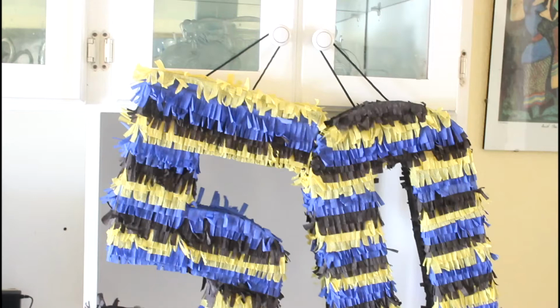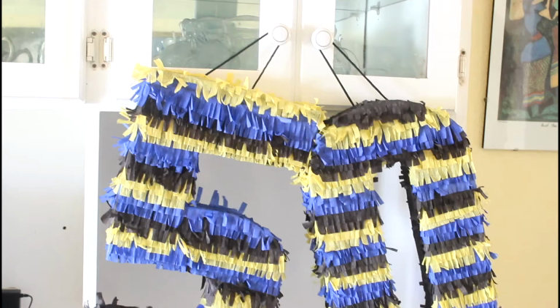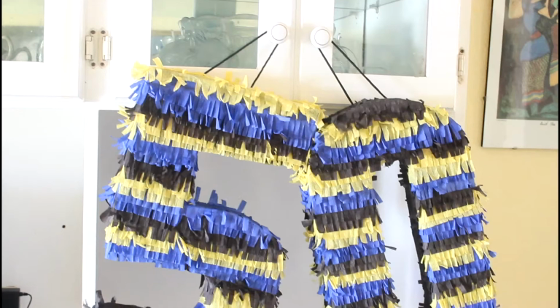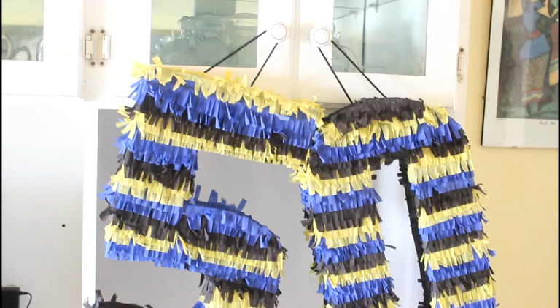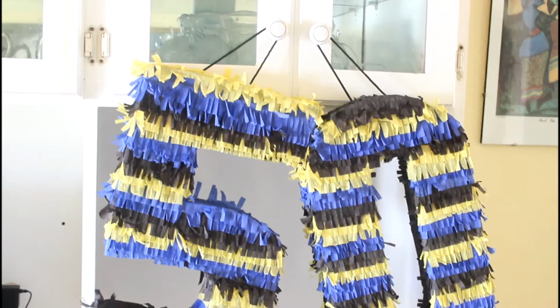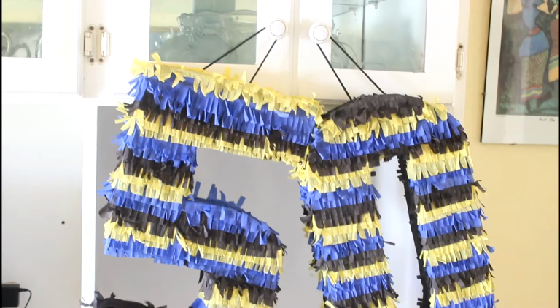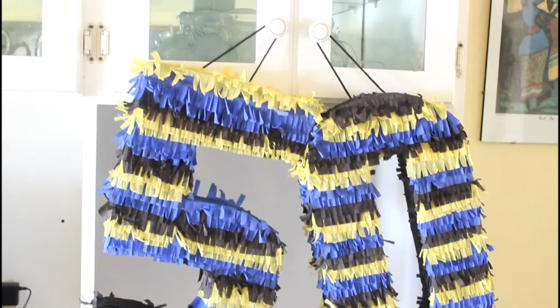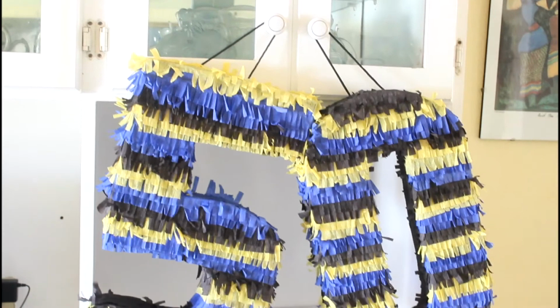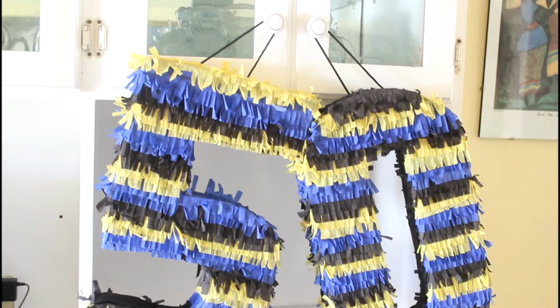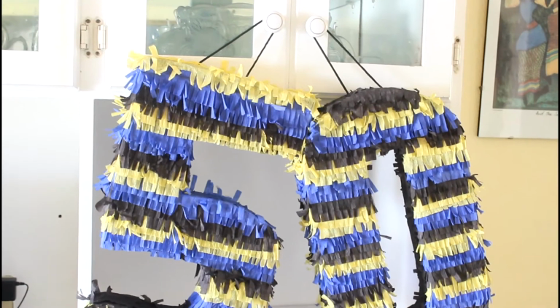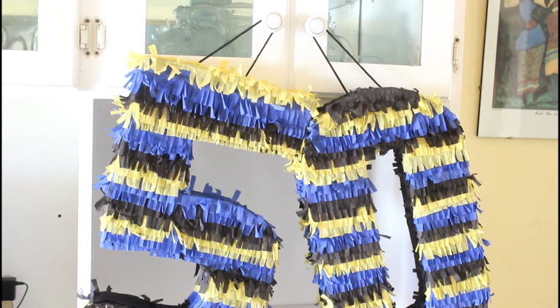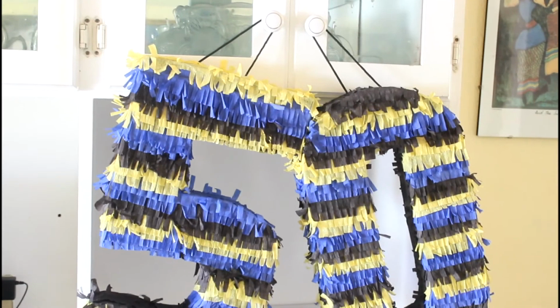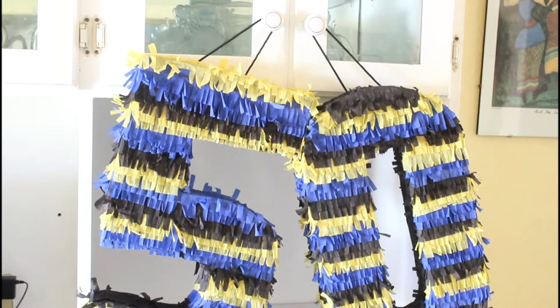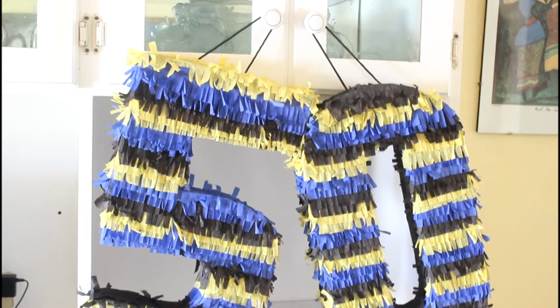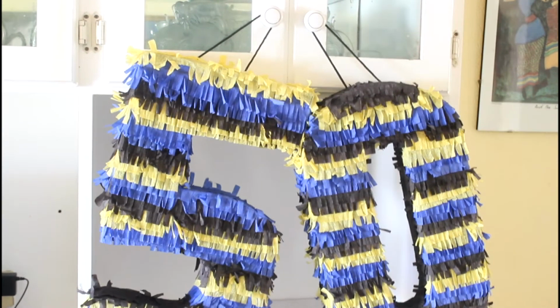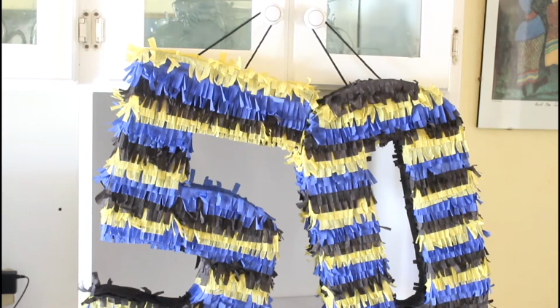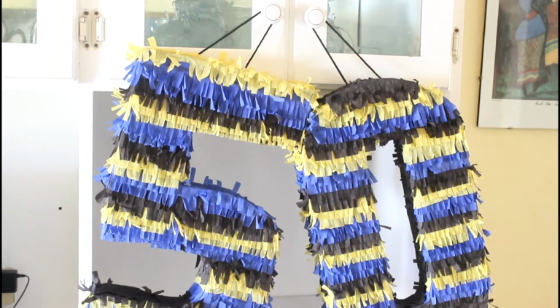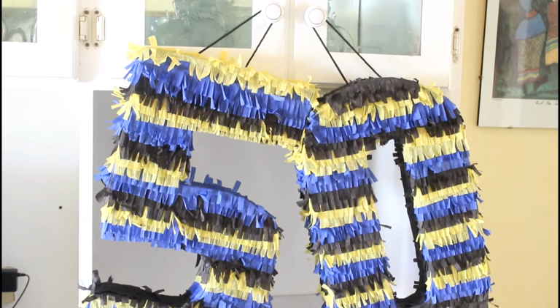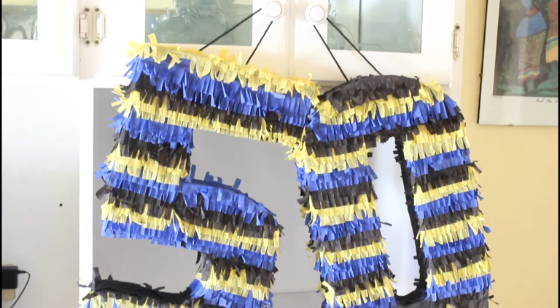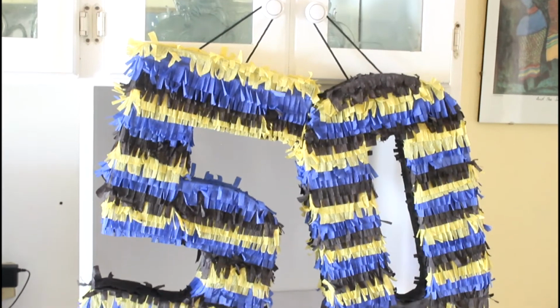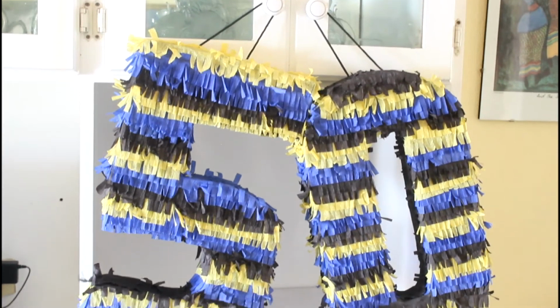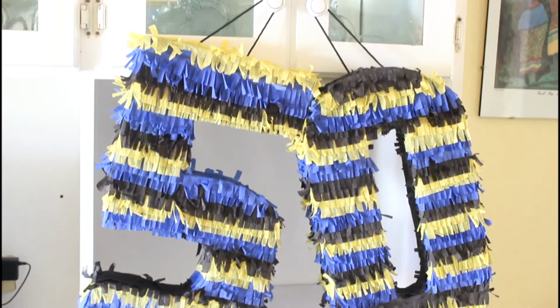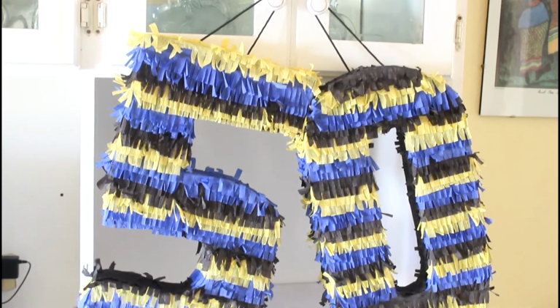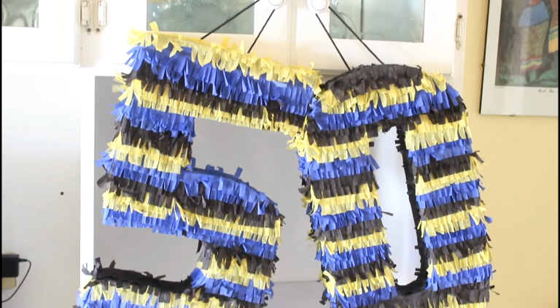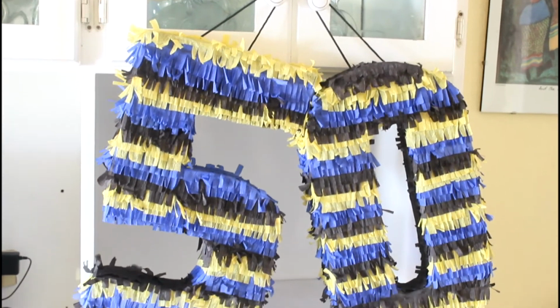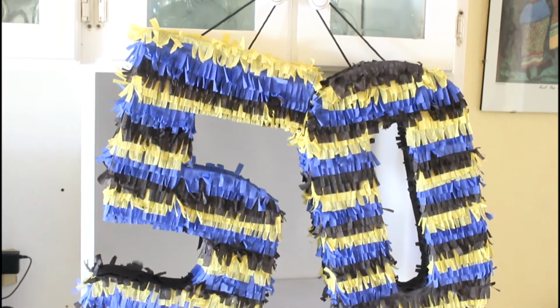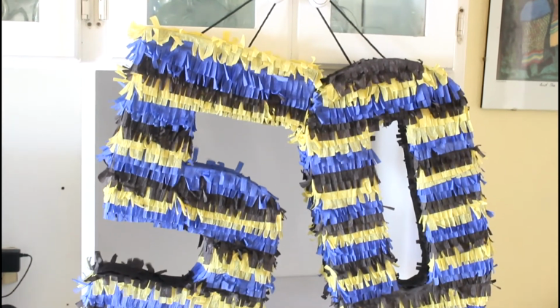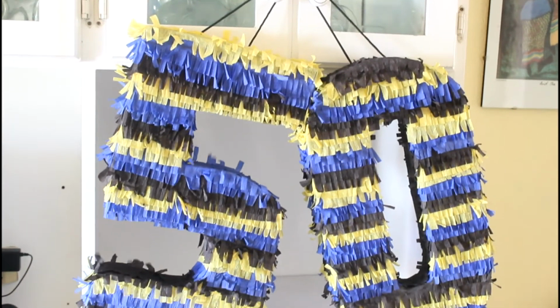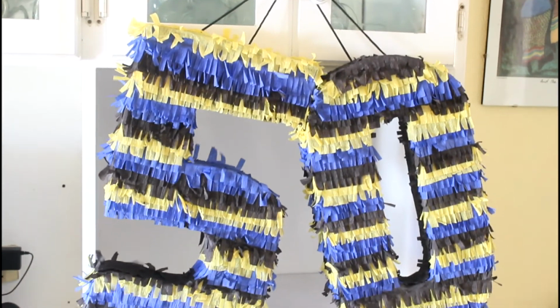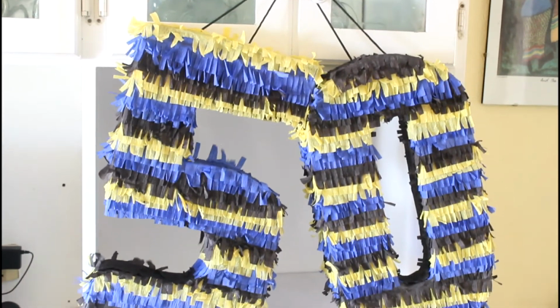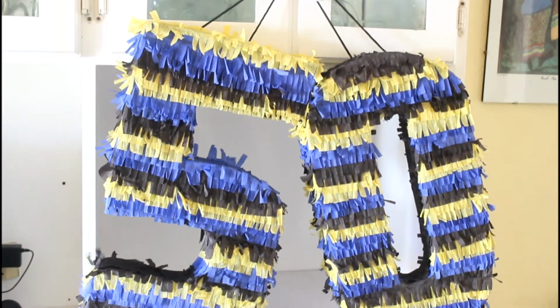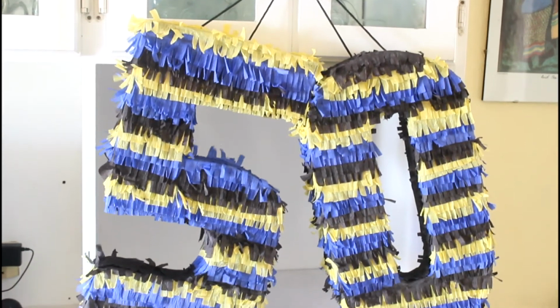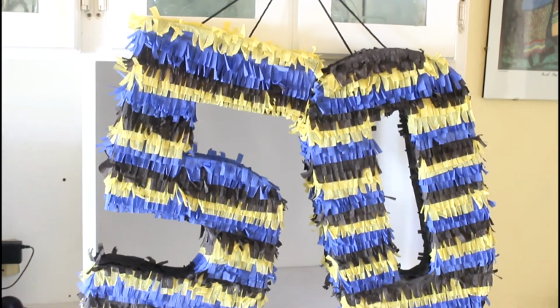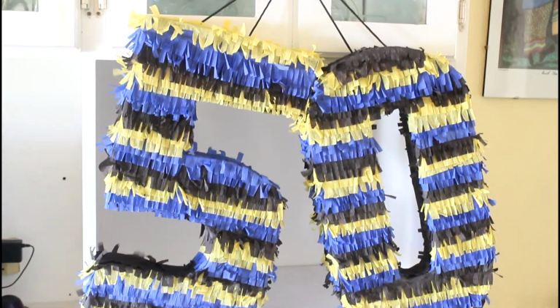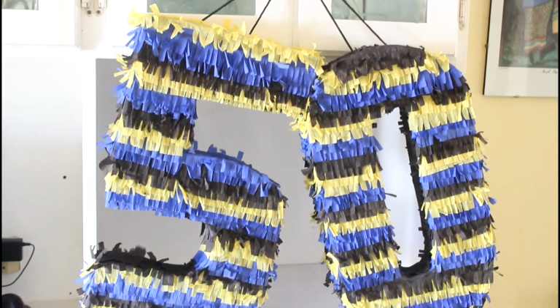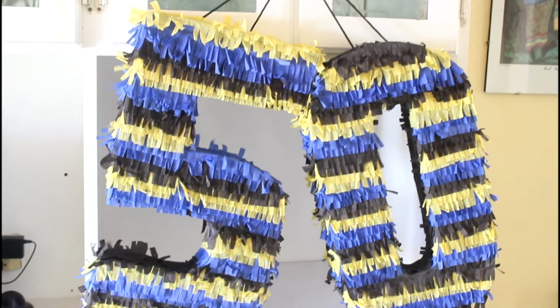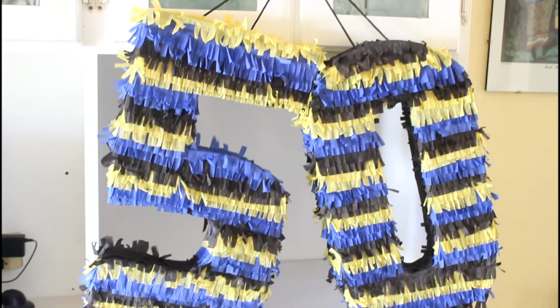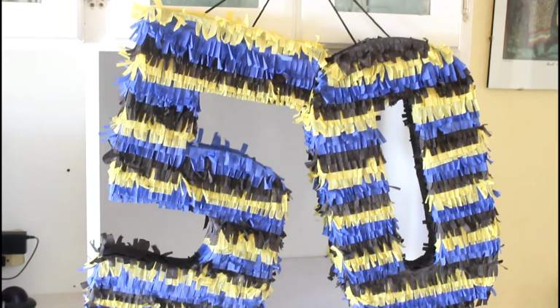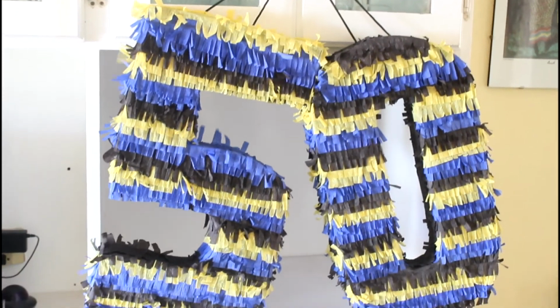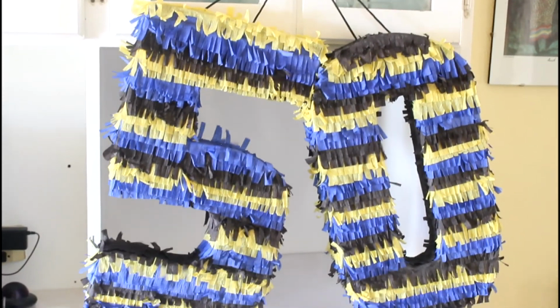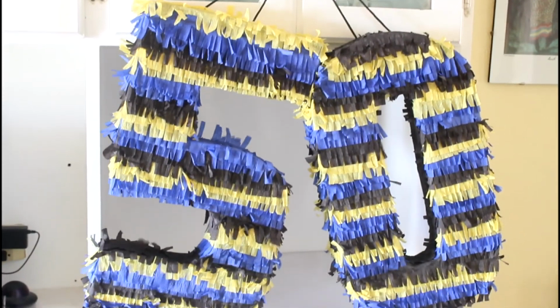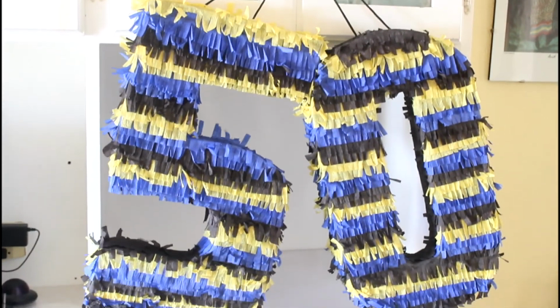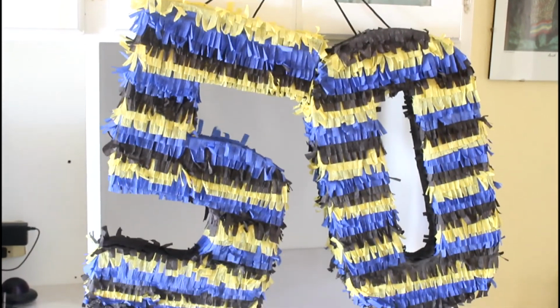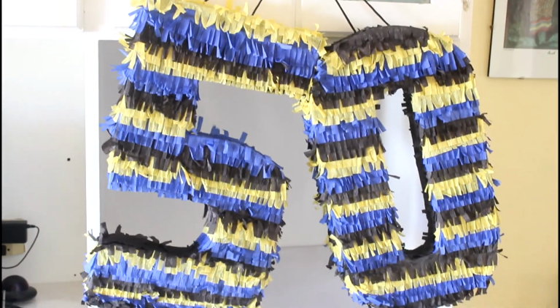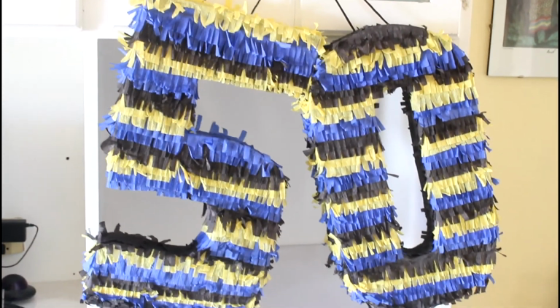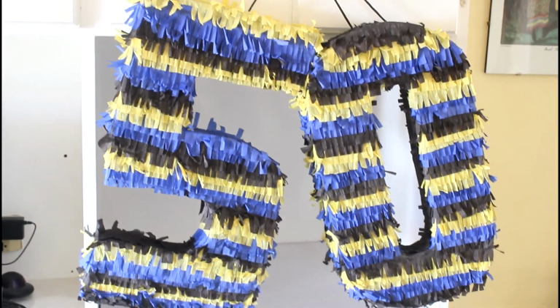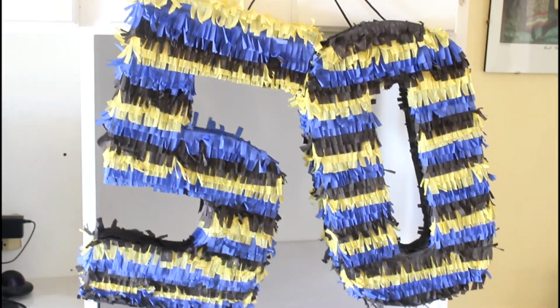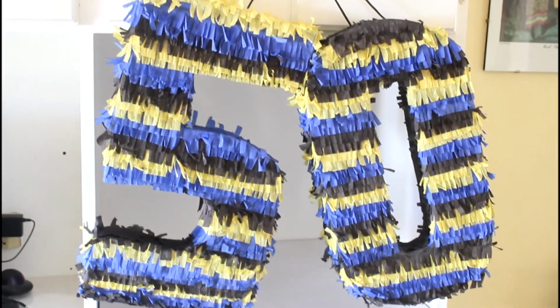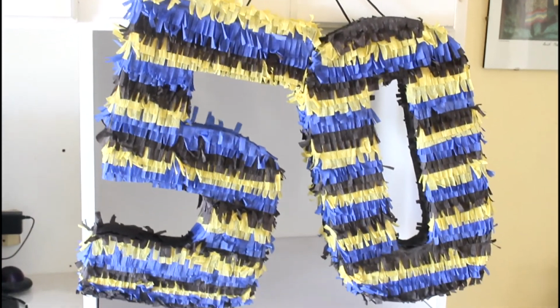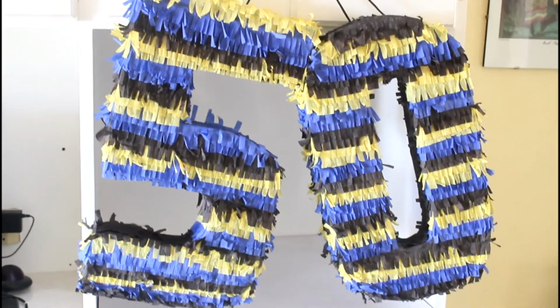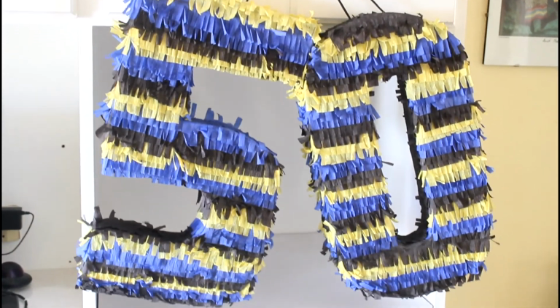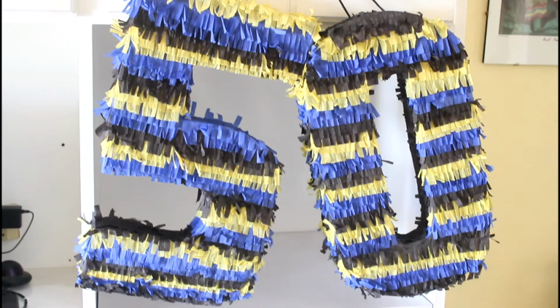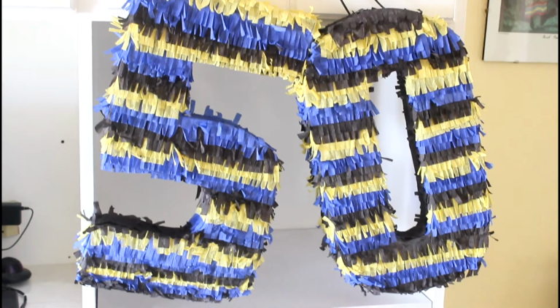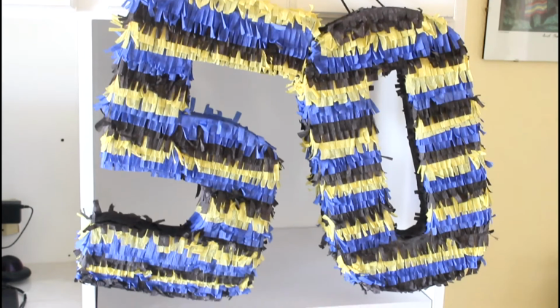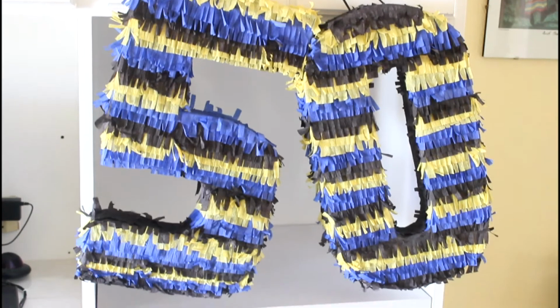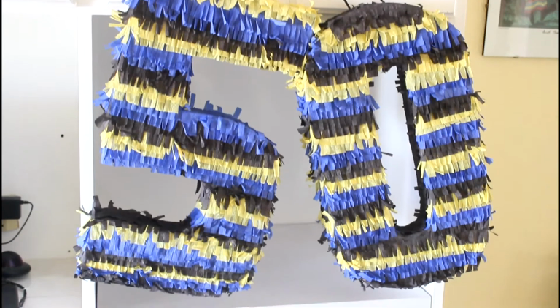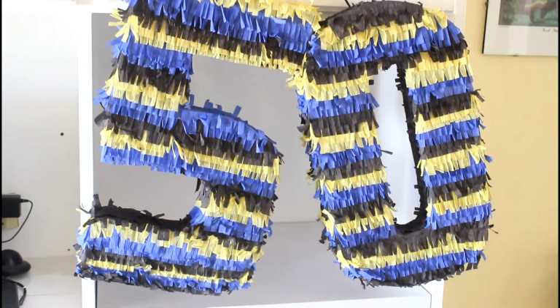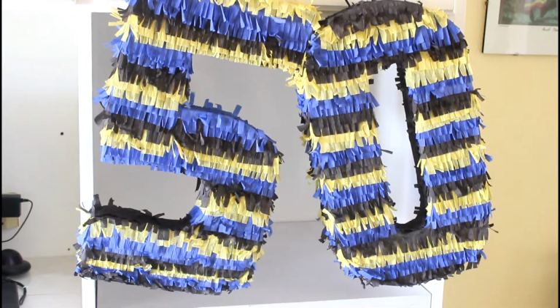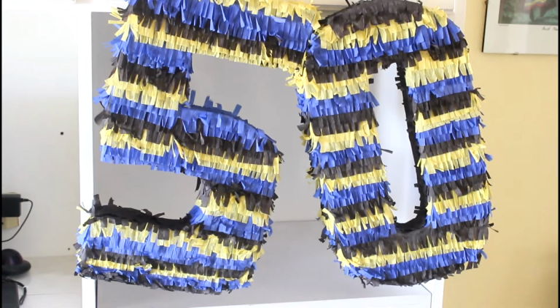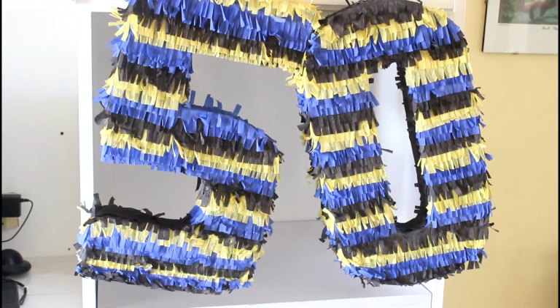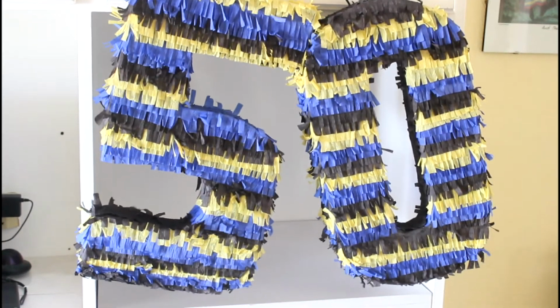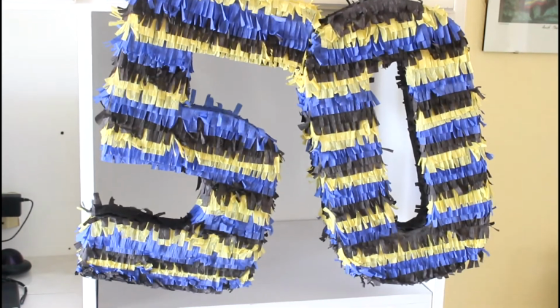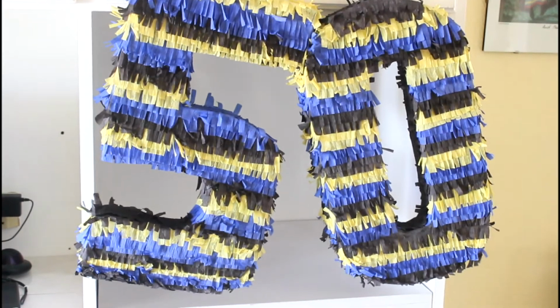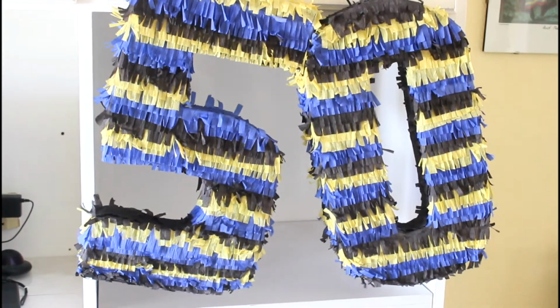I'm going to show you how to create this DIY piñata, which is great for birthdays, anniversaries, whatever.